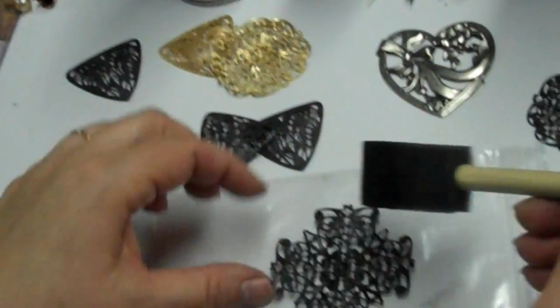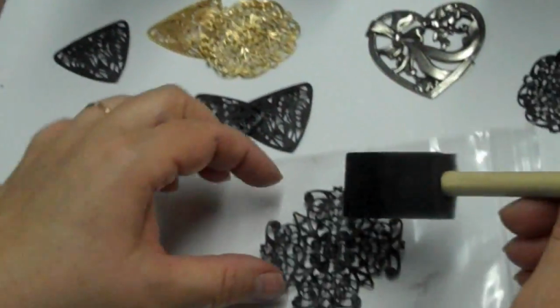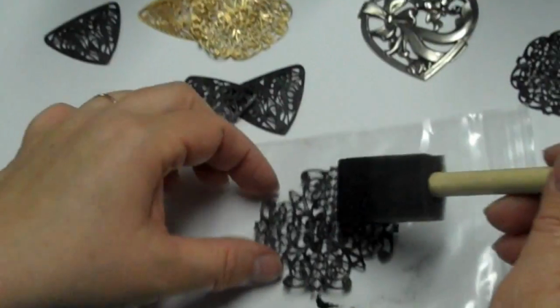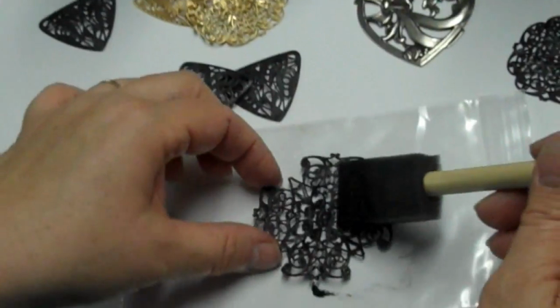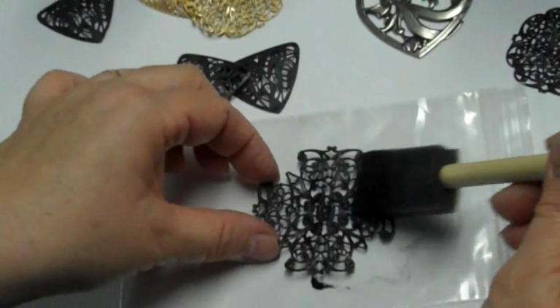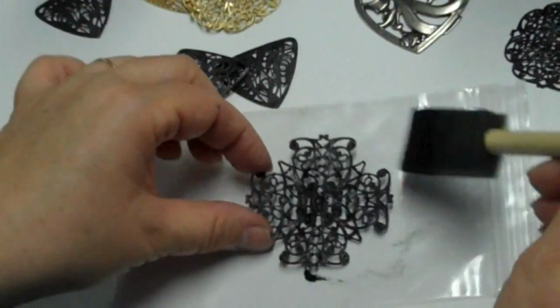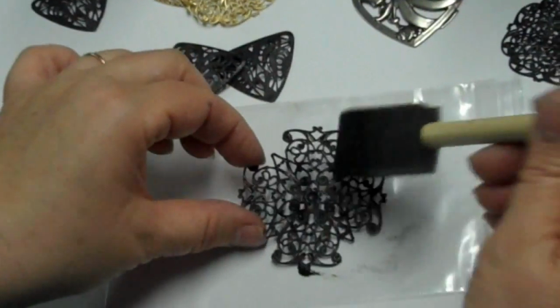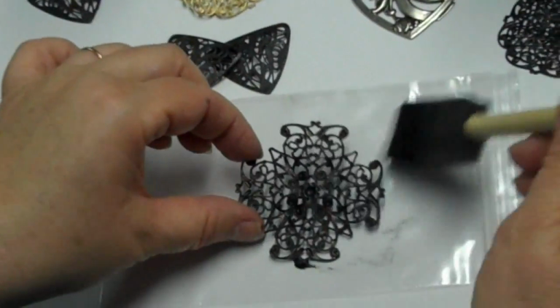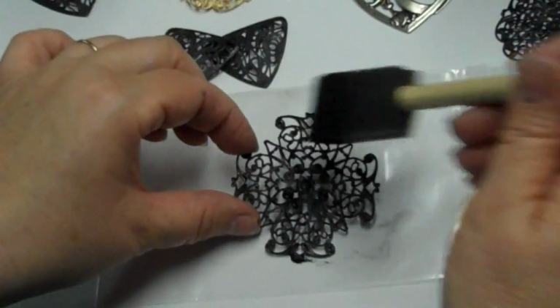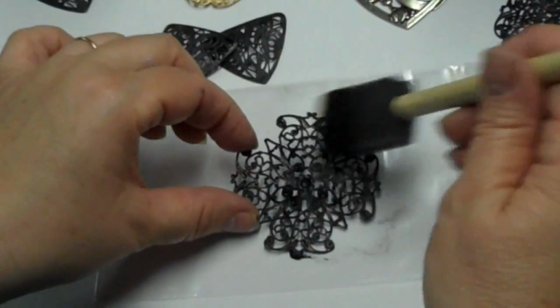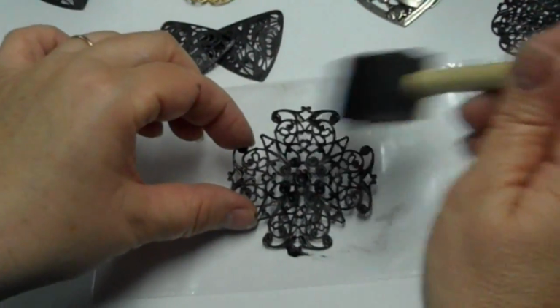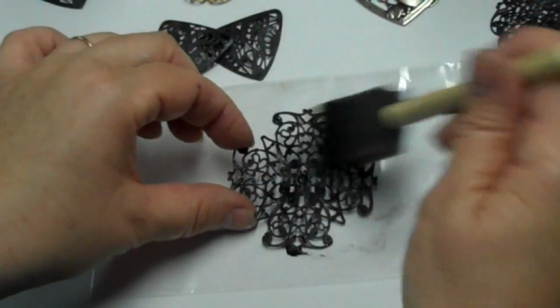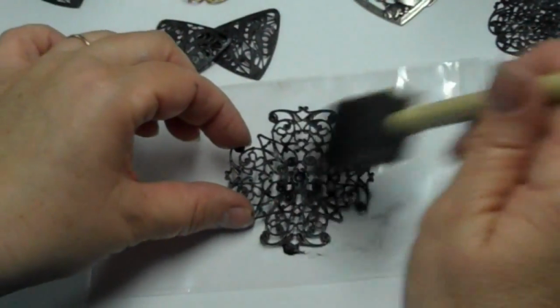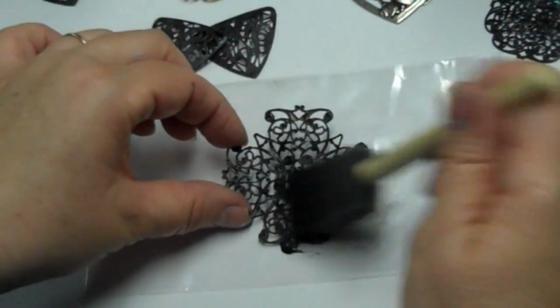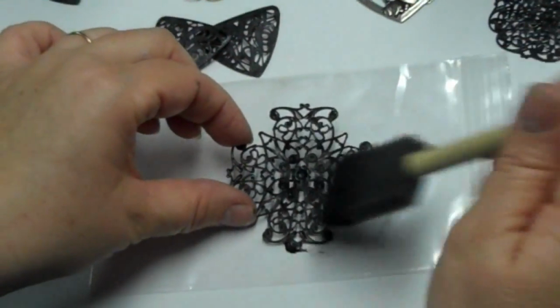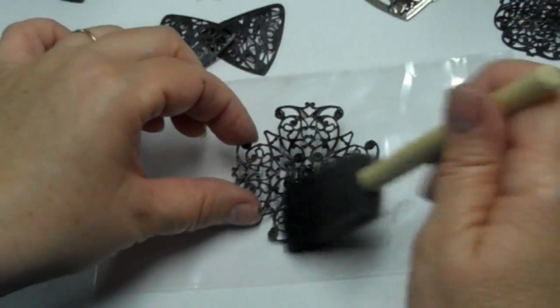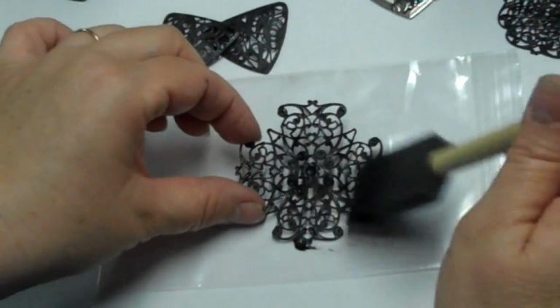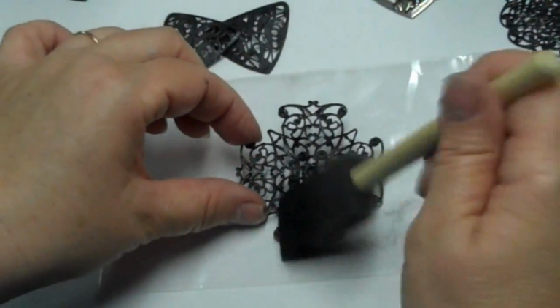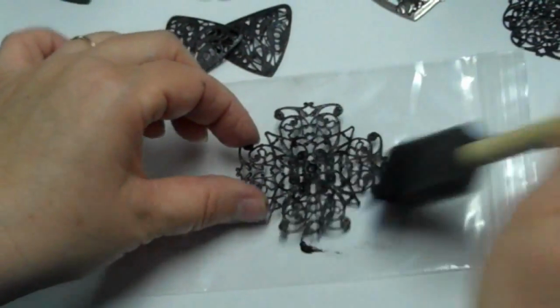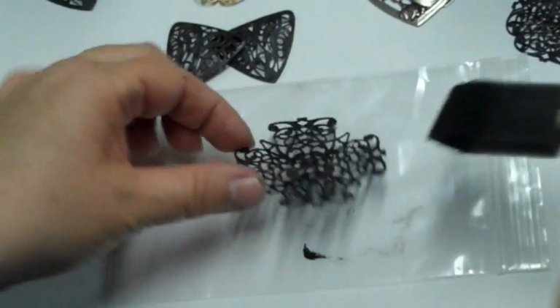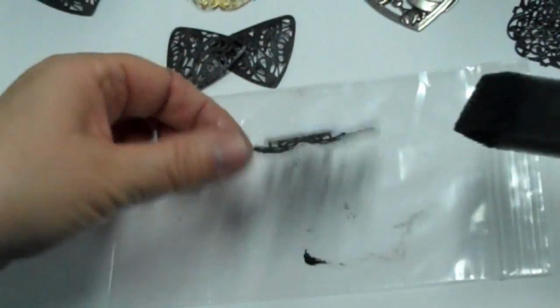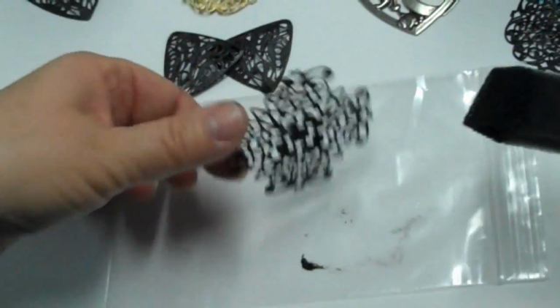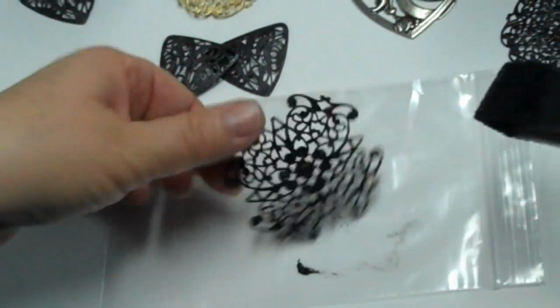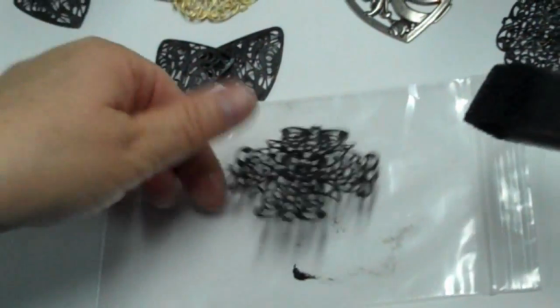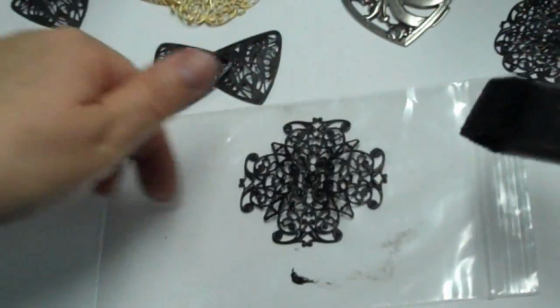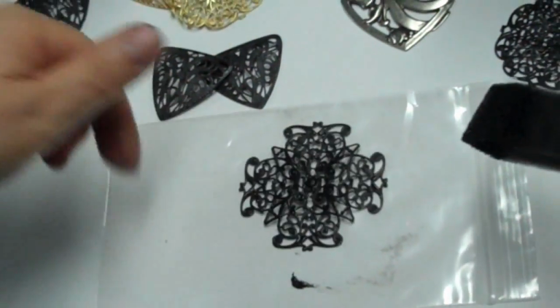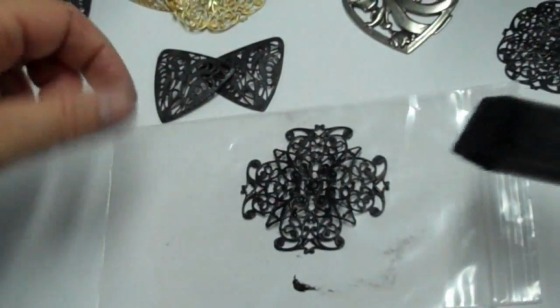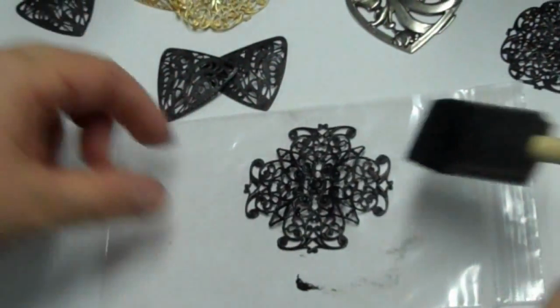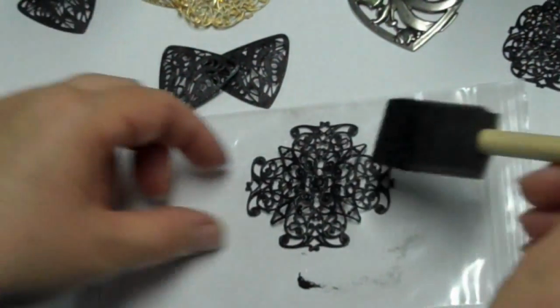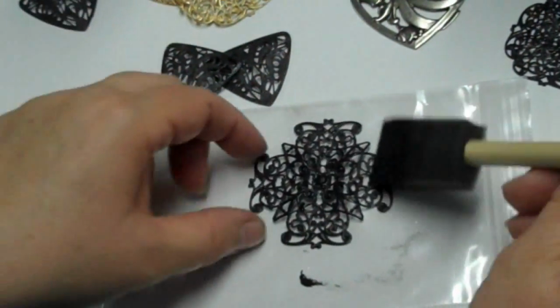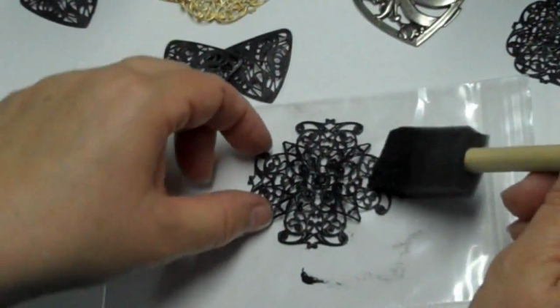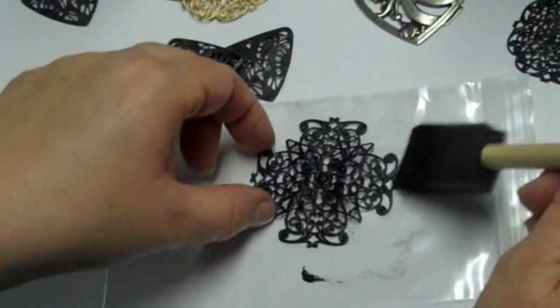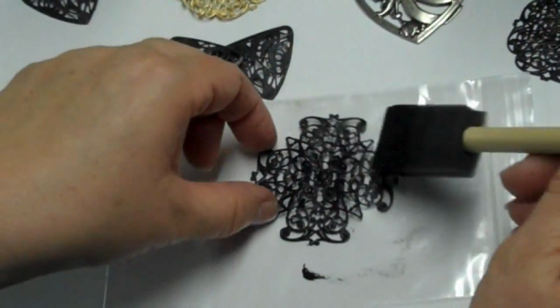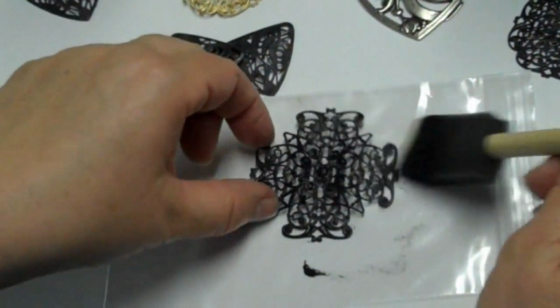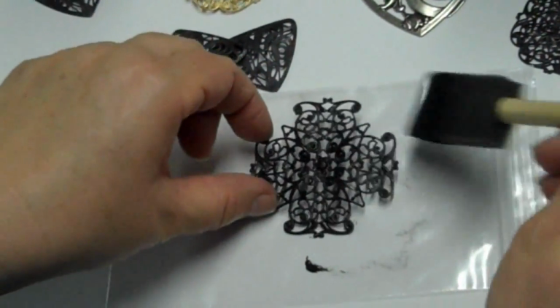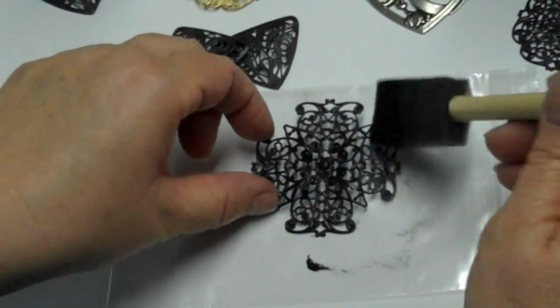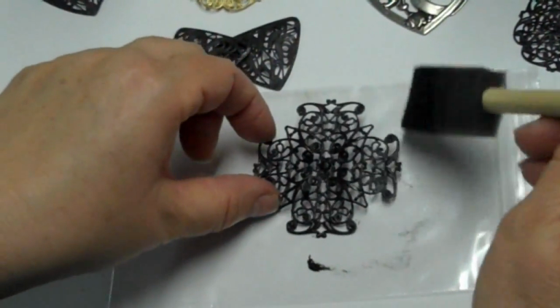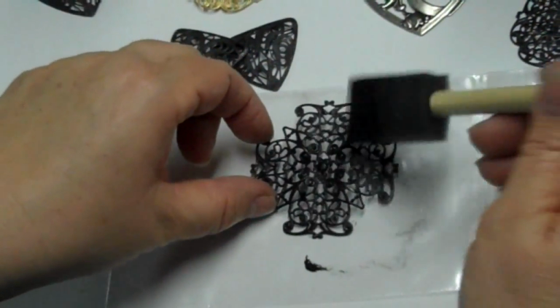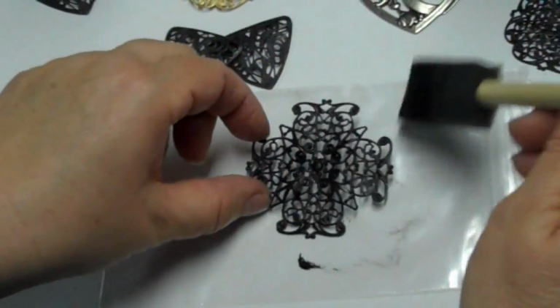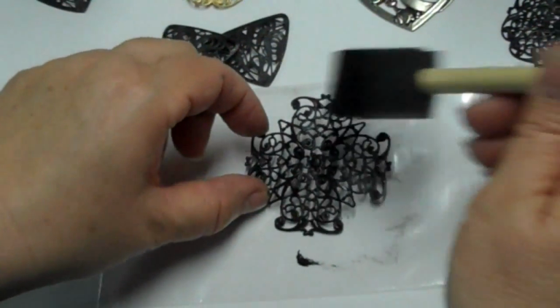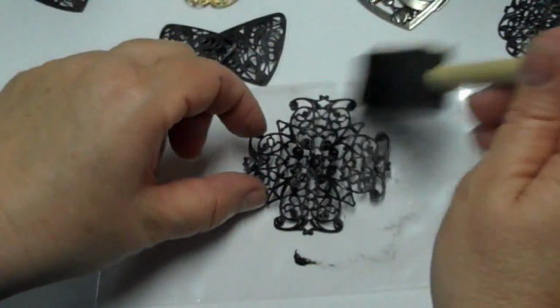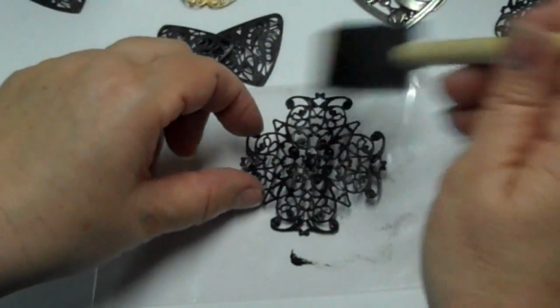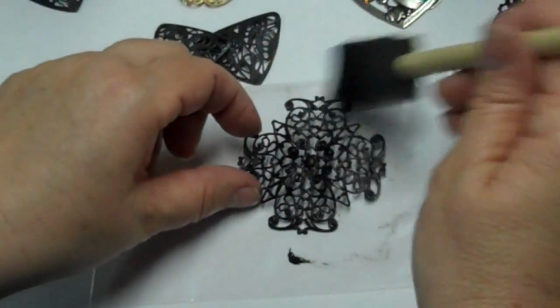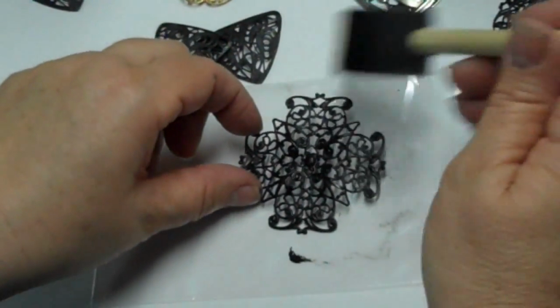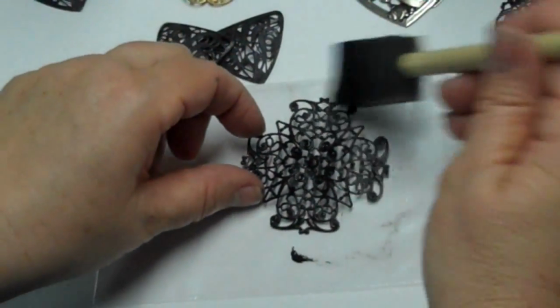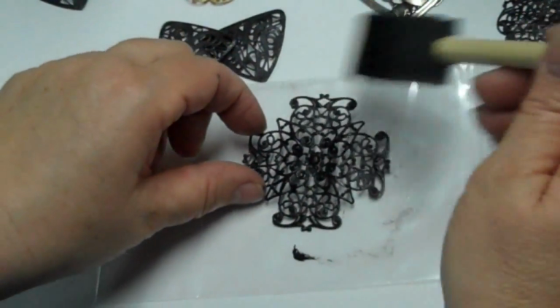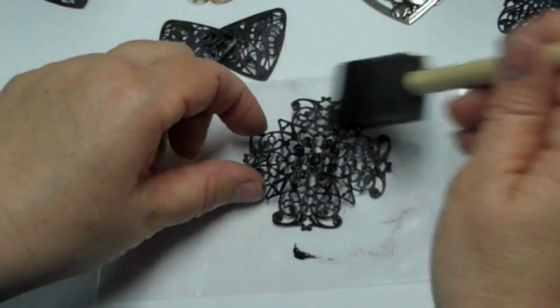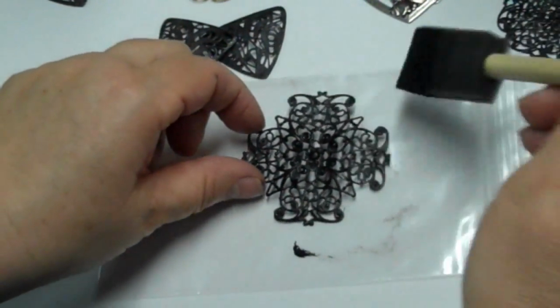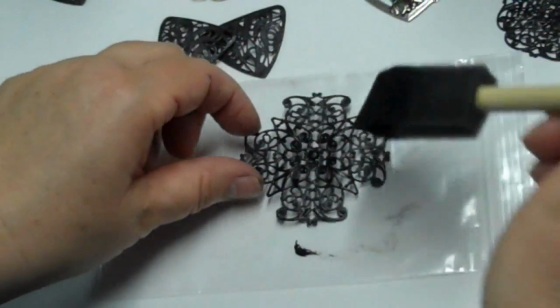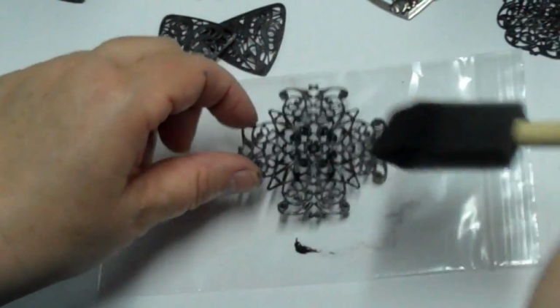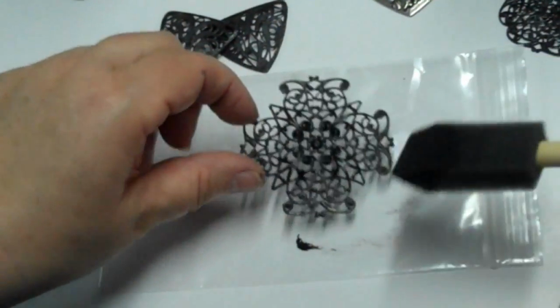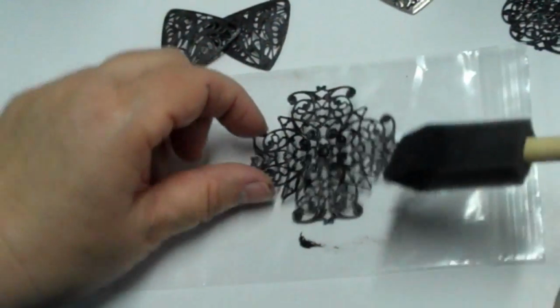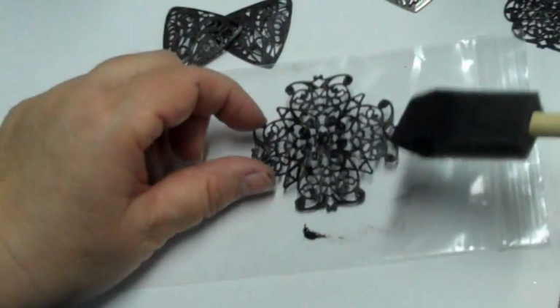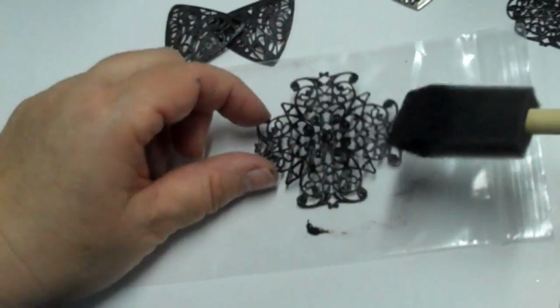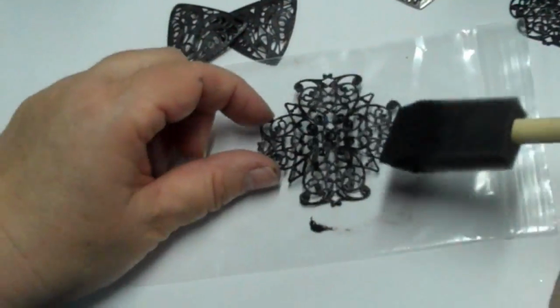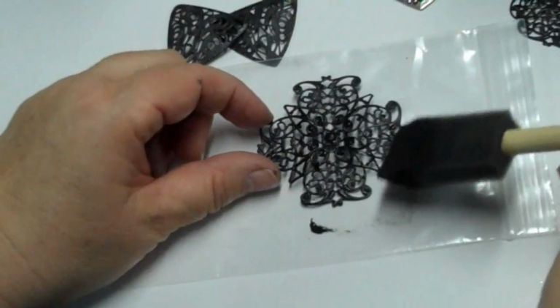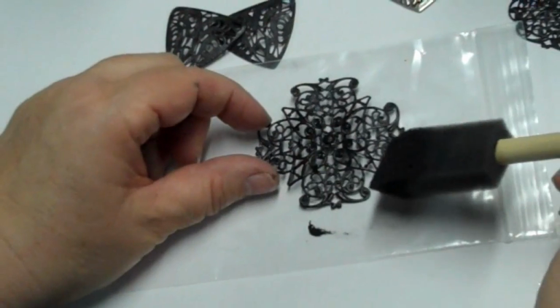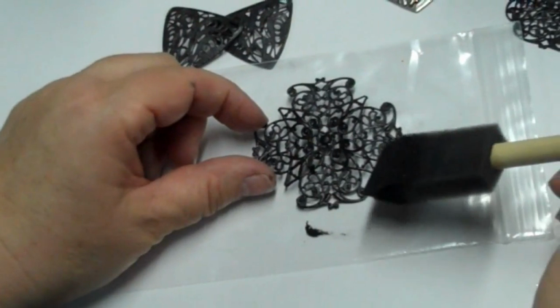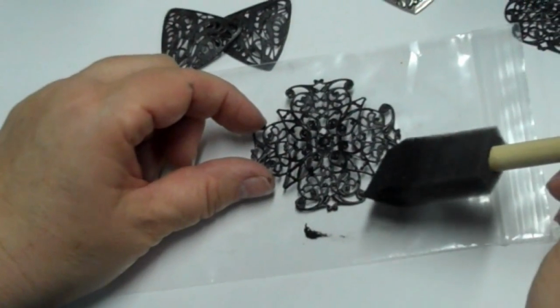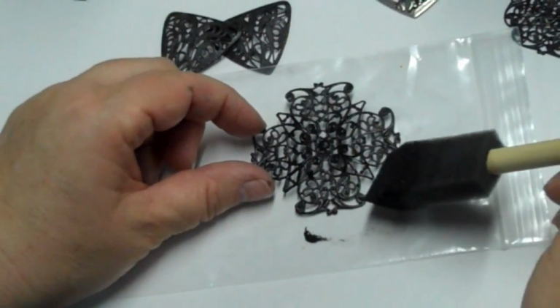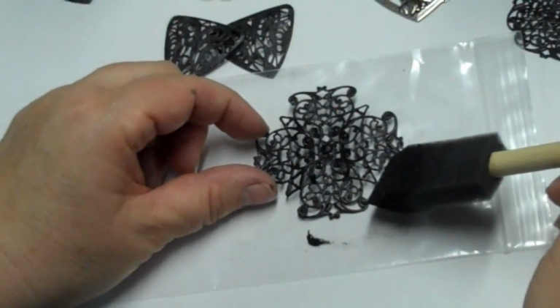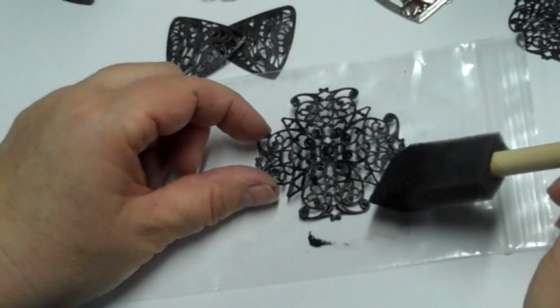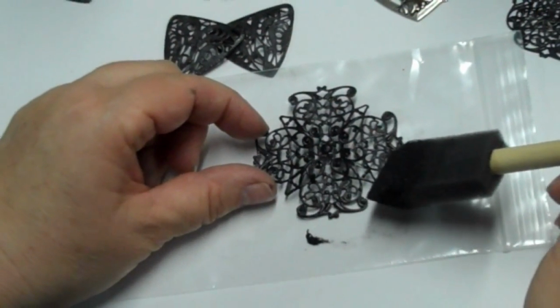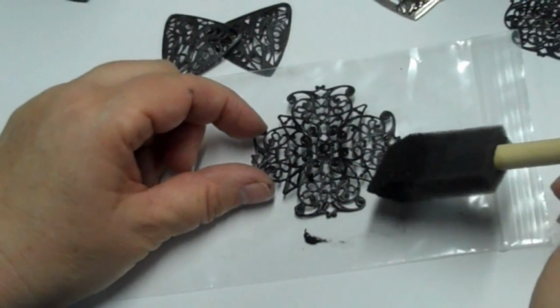I got it front and back. When you spray paint it to seal it, you're going to need to do it front and back as well.